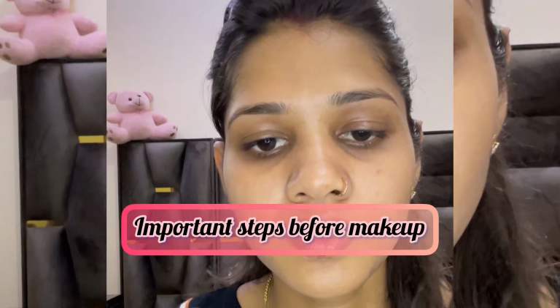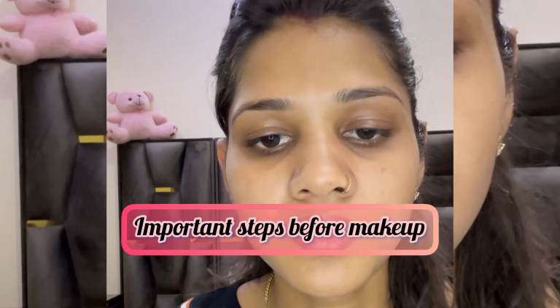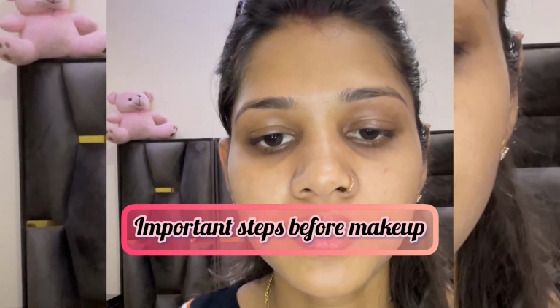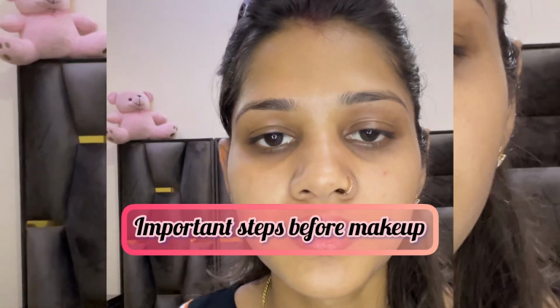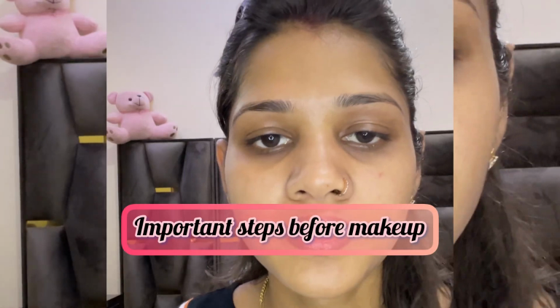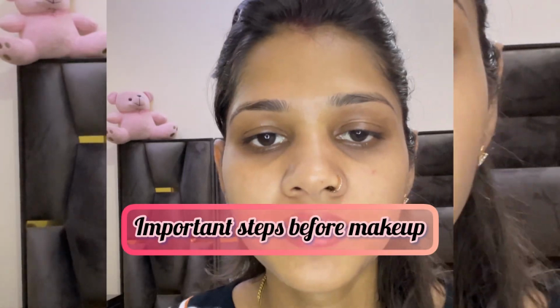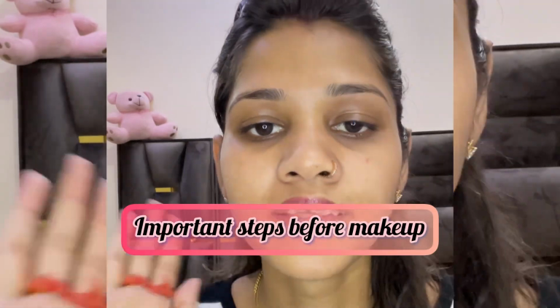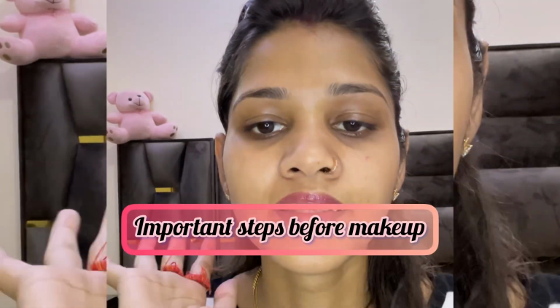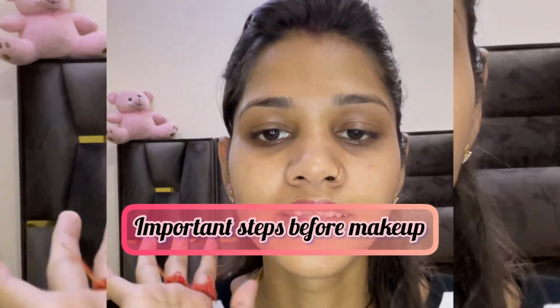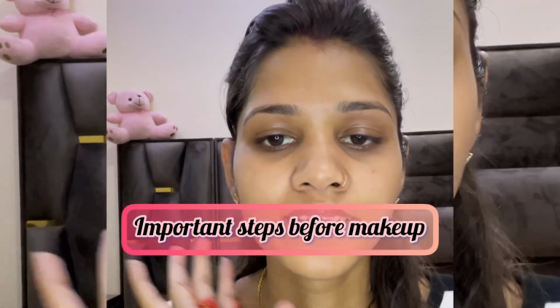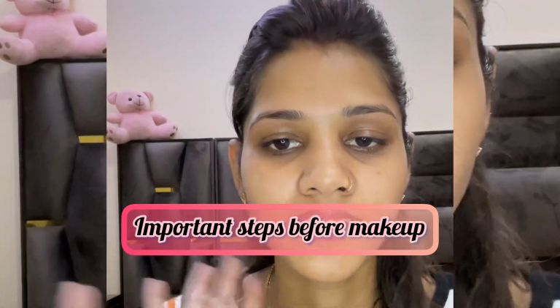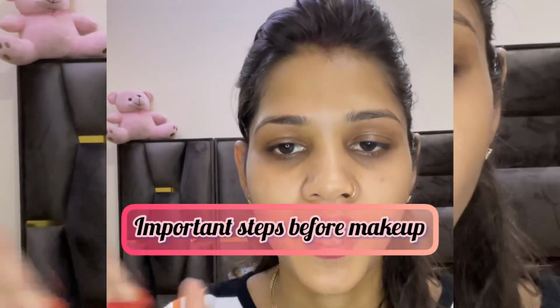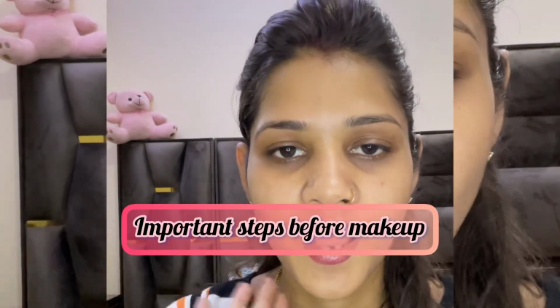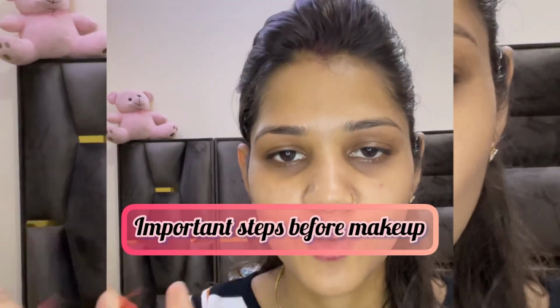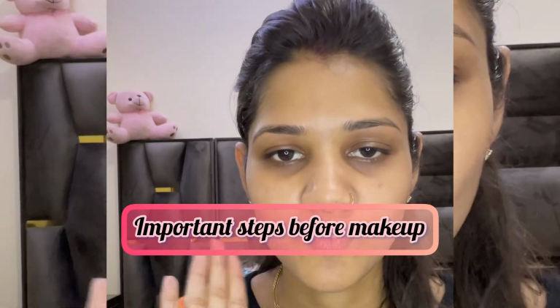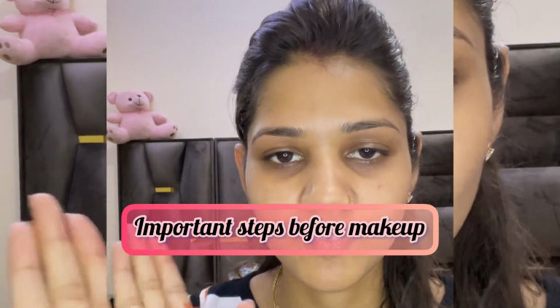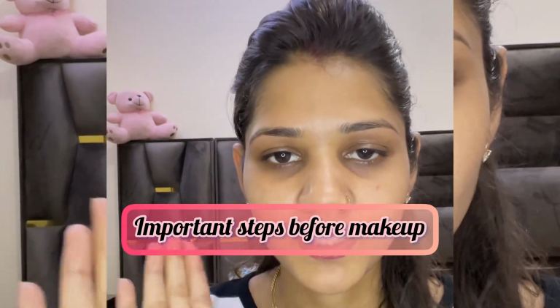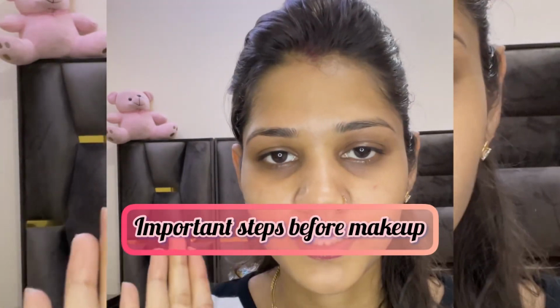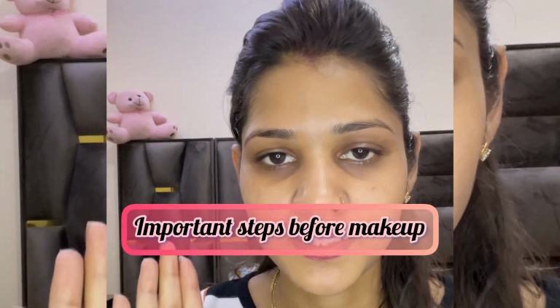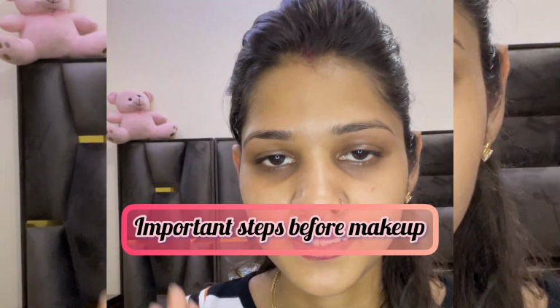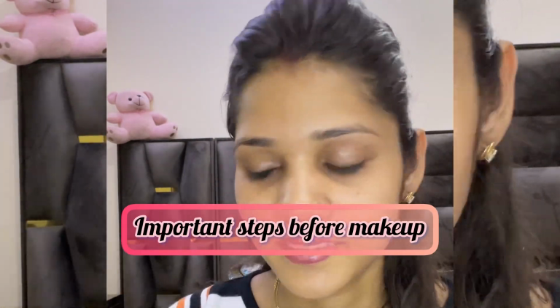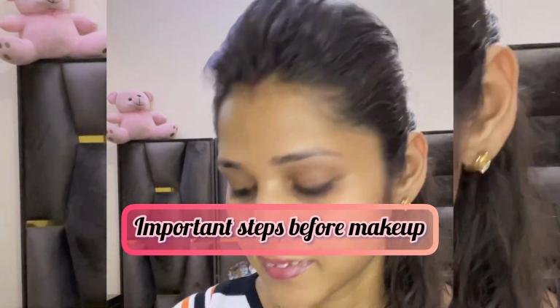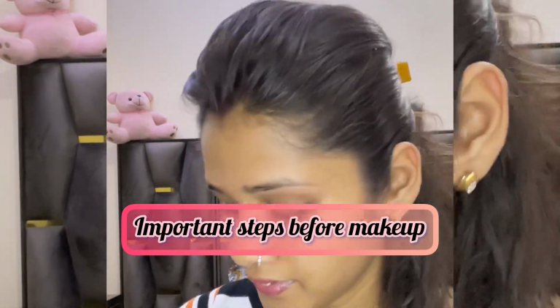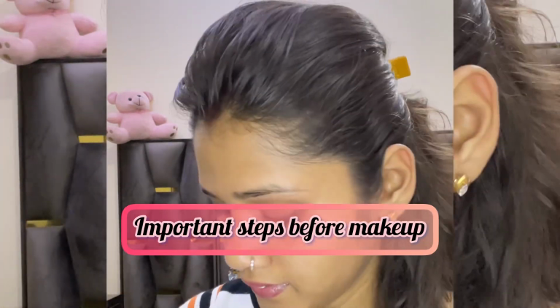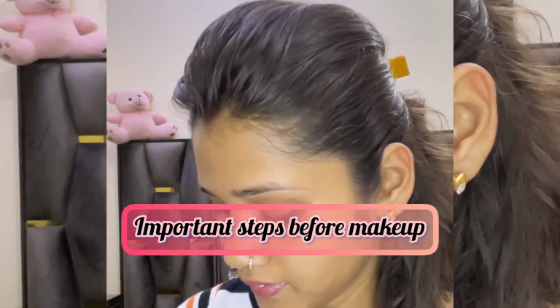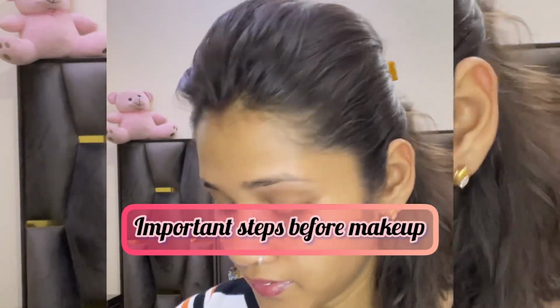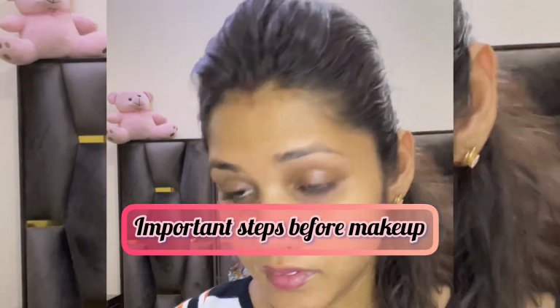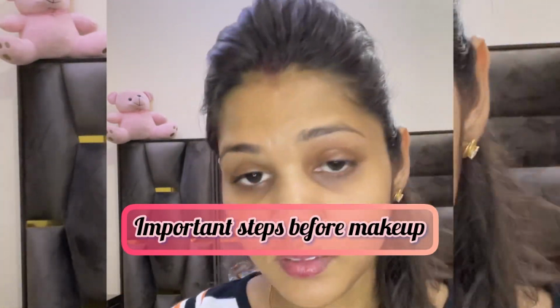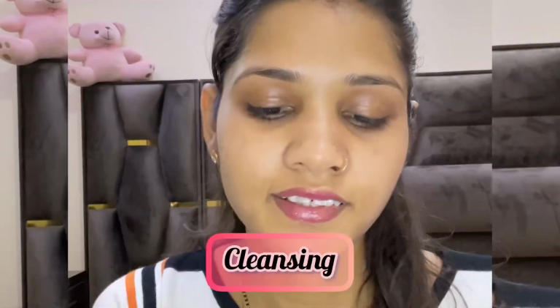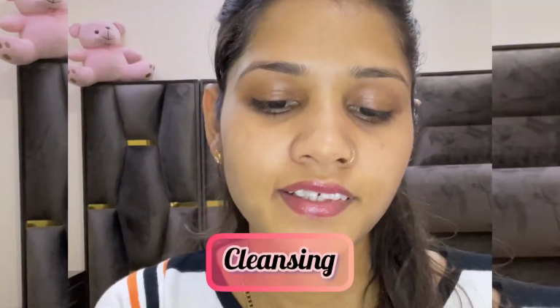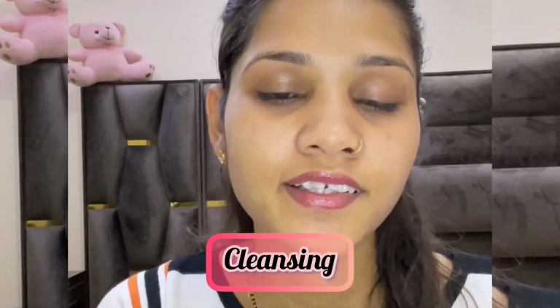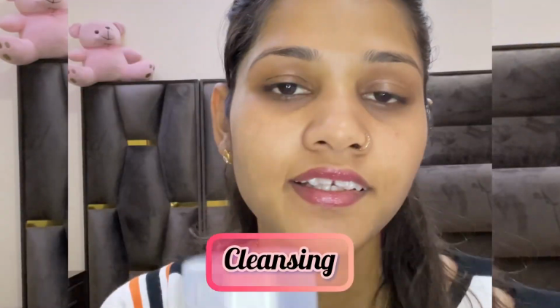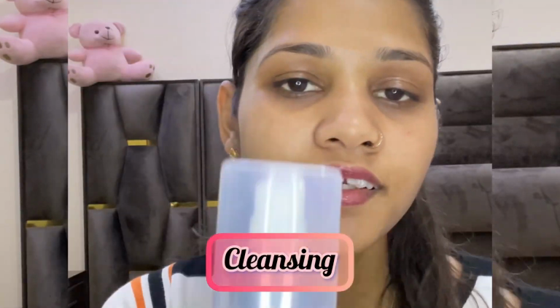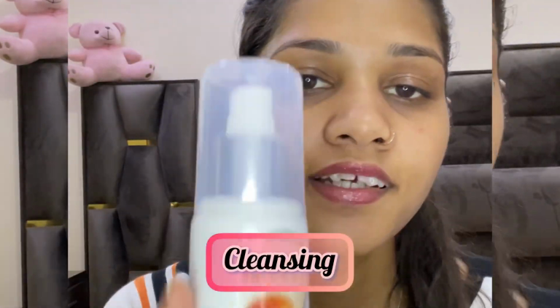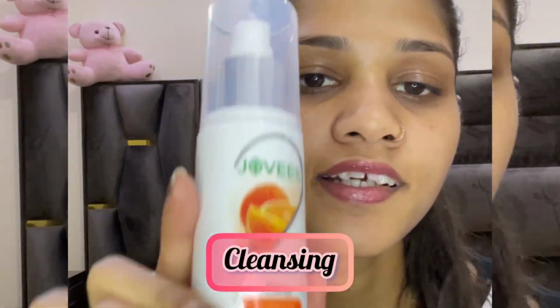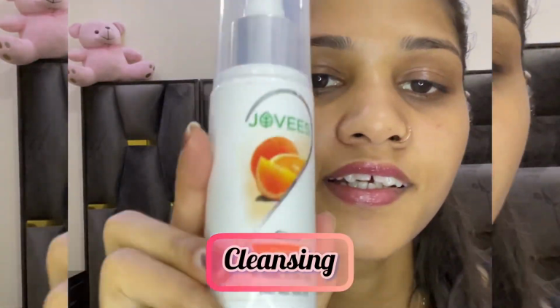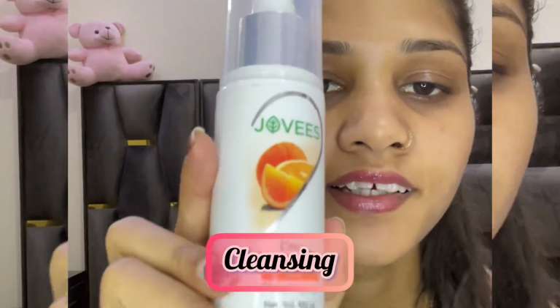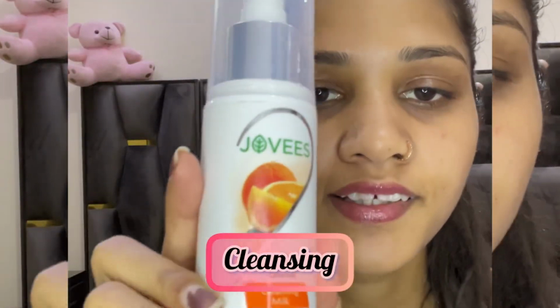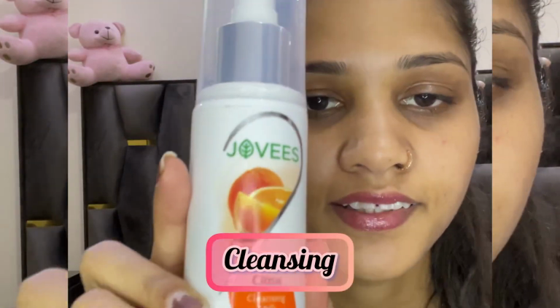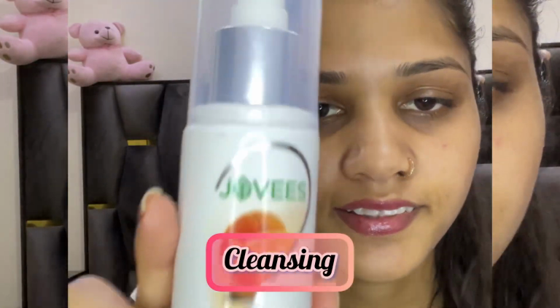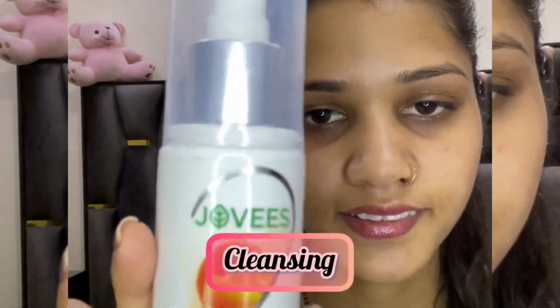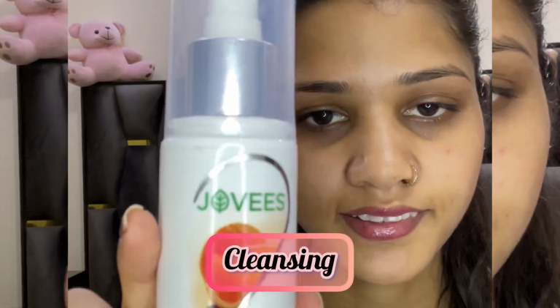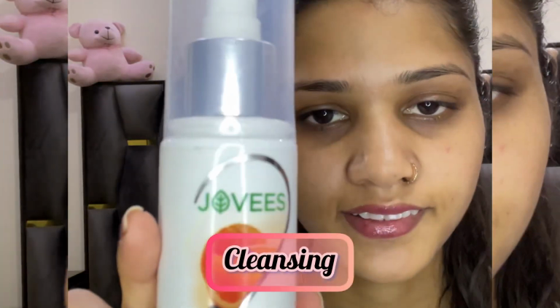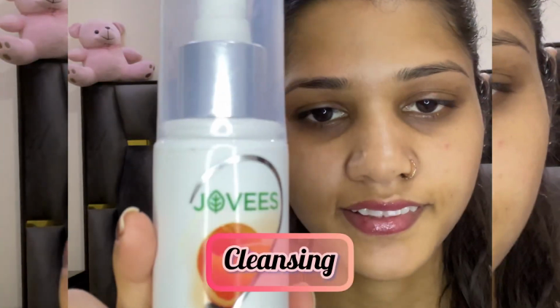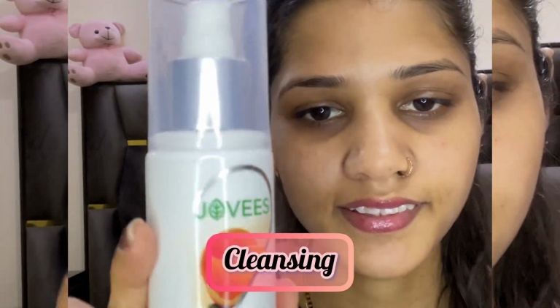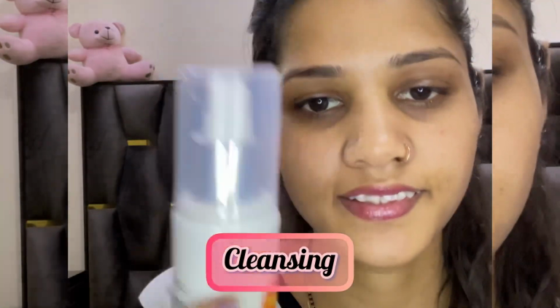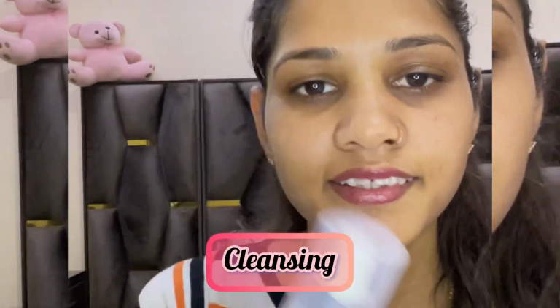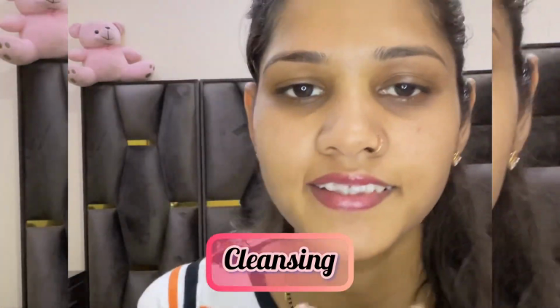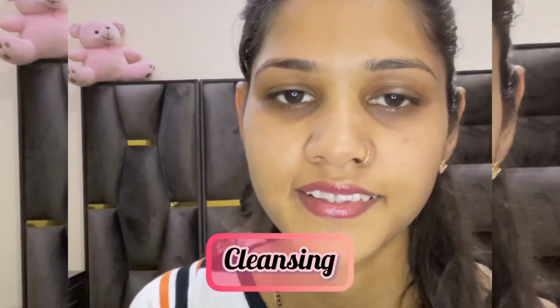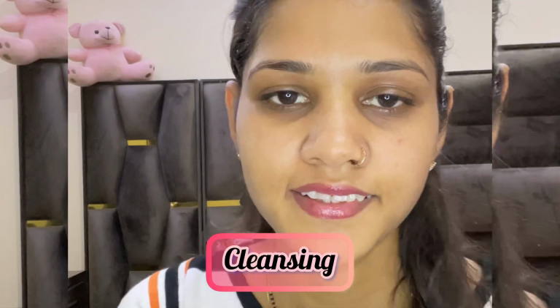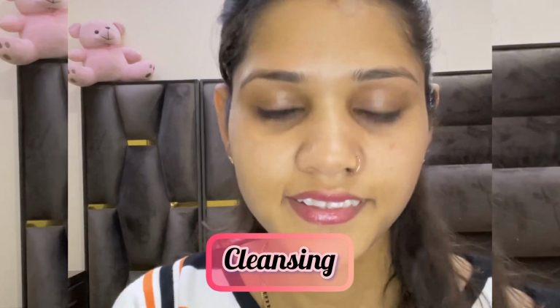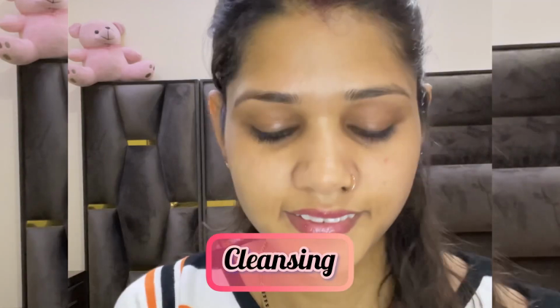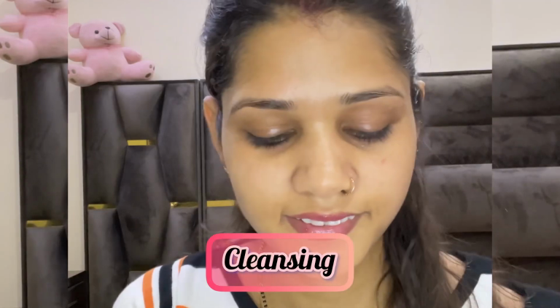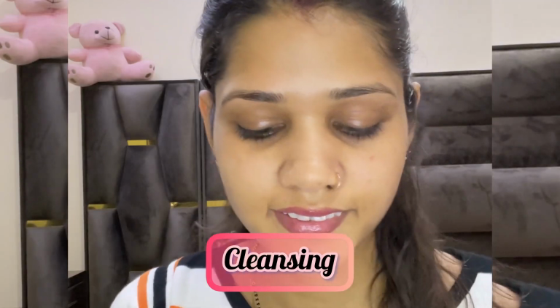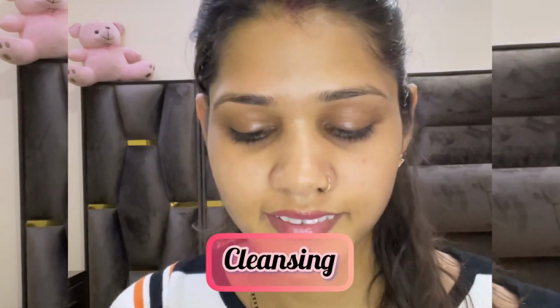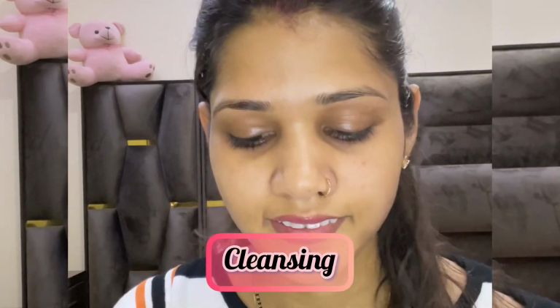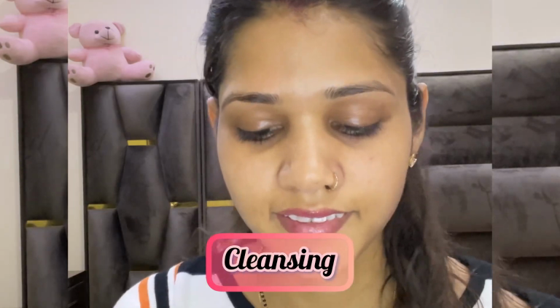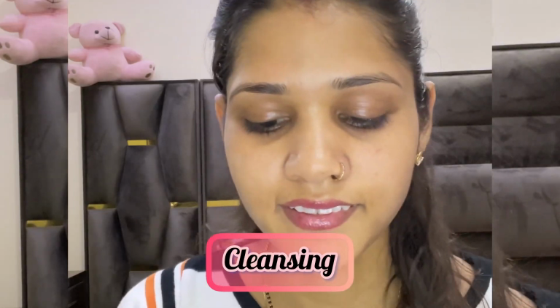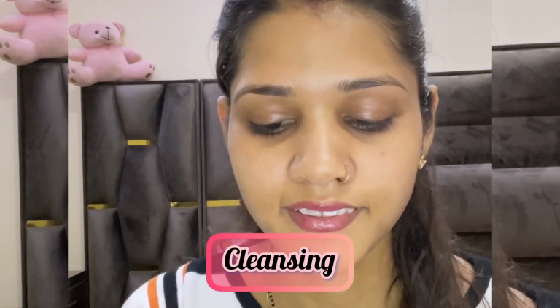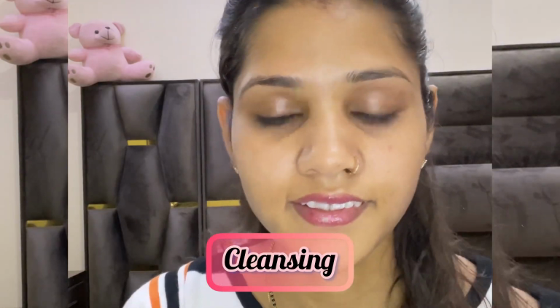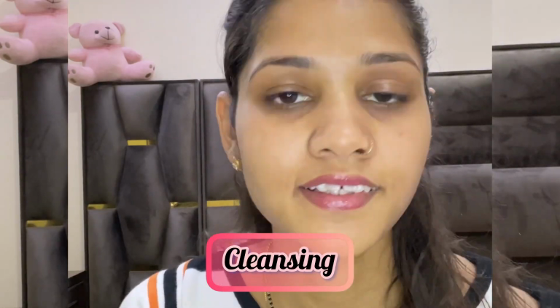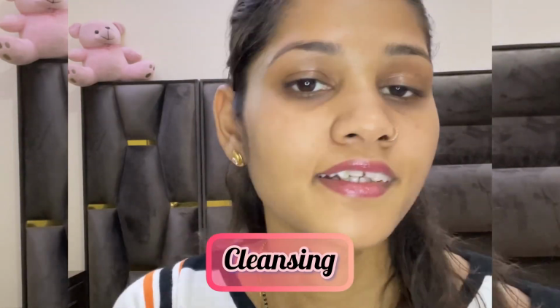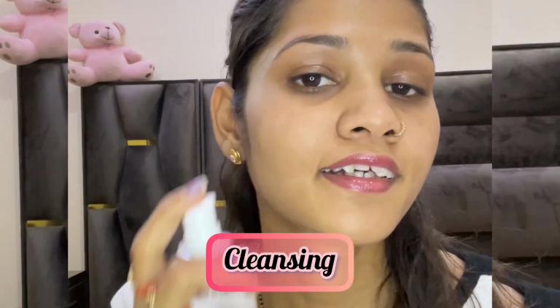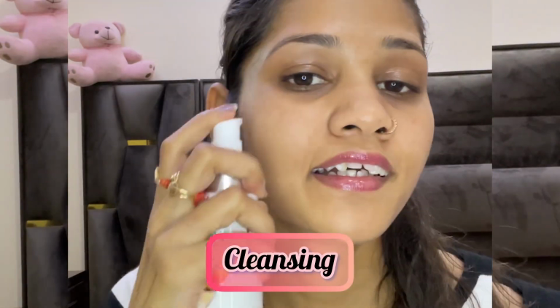Hello friends, welcome back to my YouTube channel, The Glam Guide. Now I am going to tell you the important steps which you need for a makeup routine.